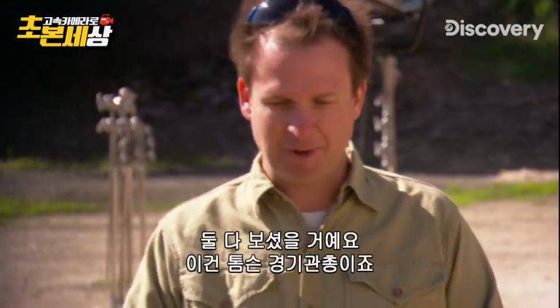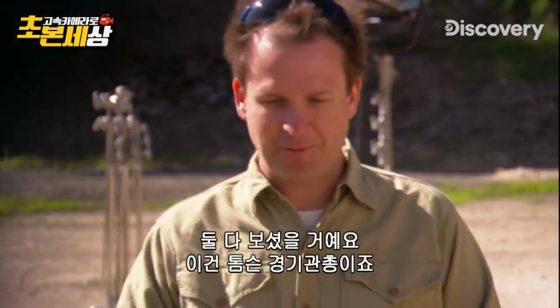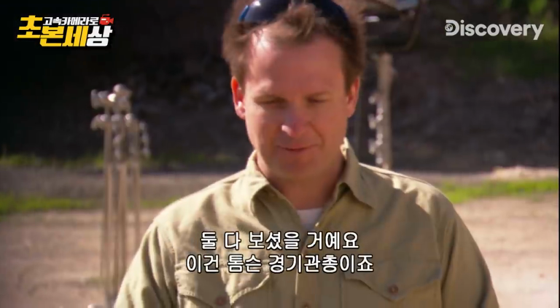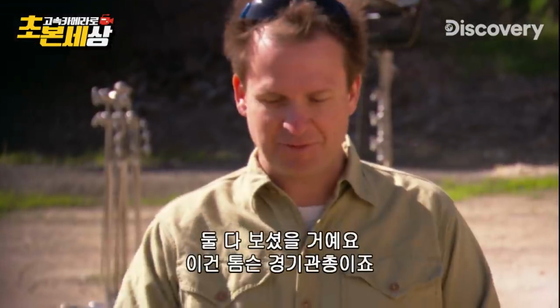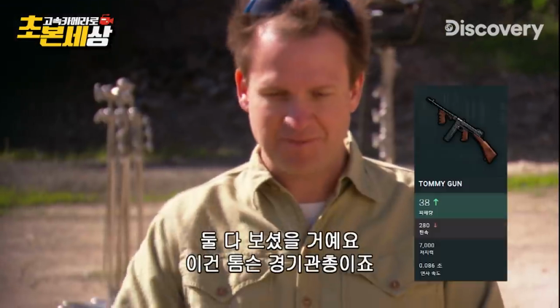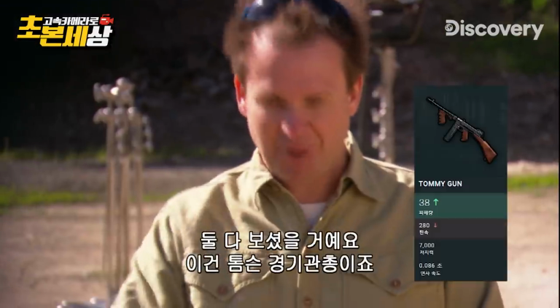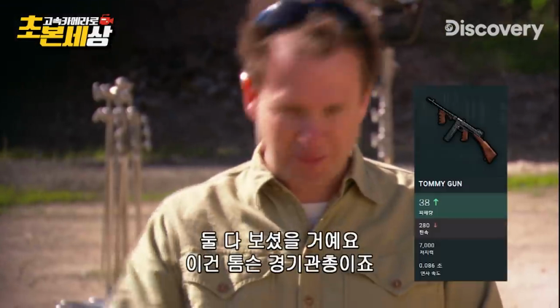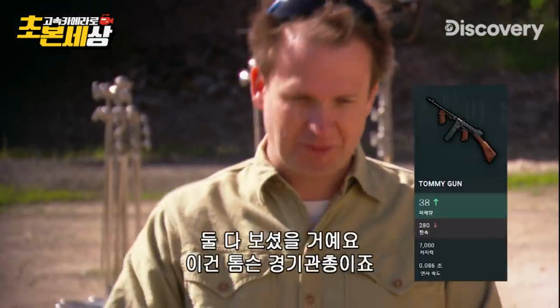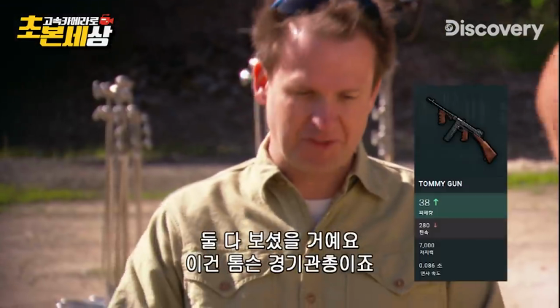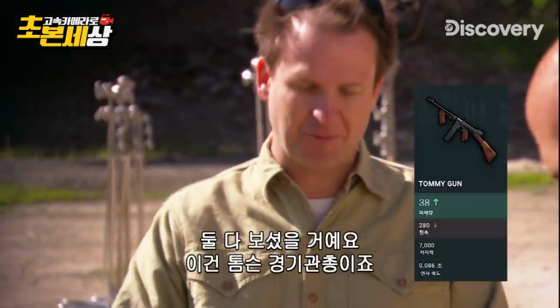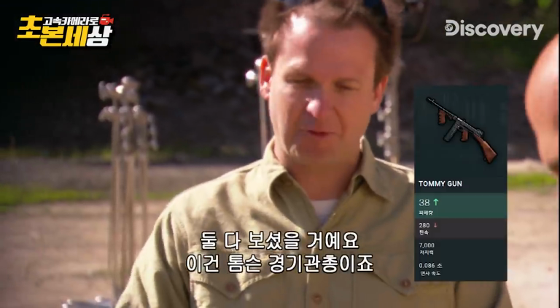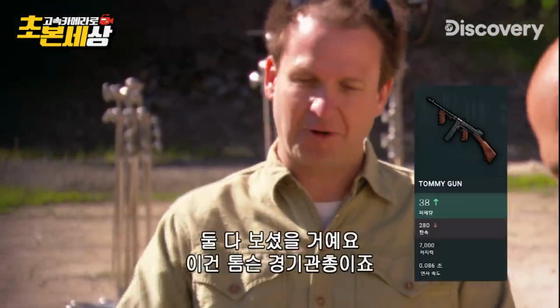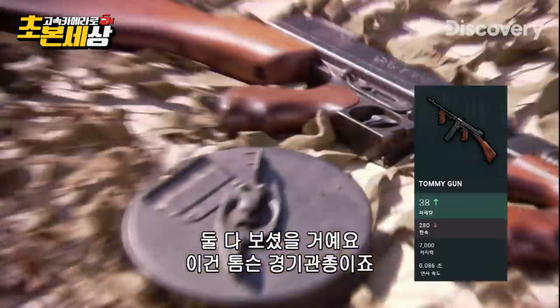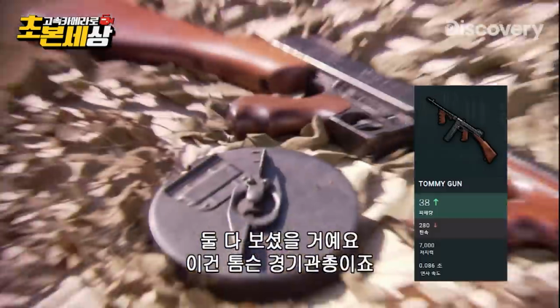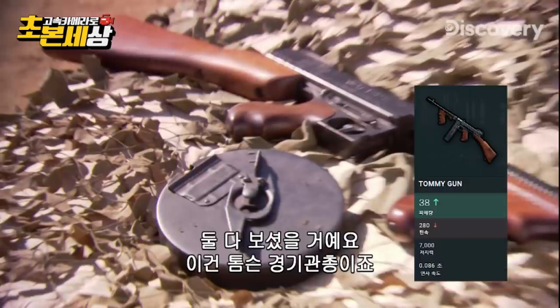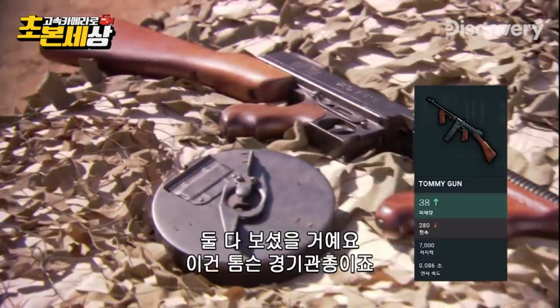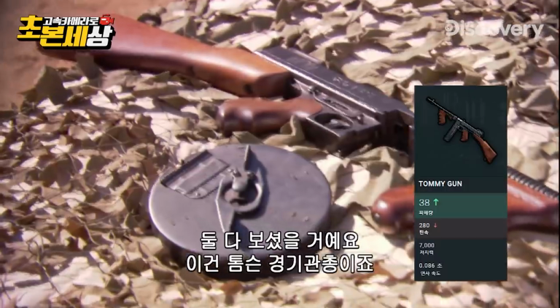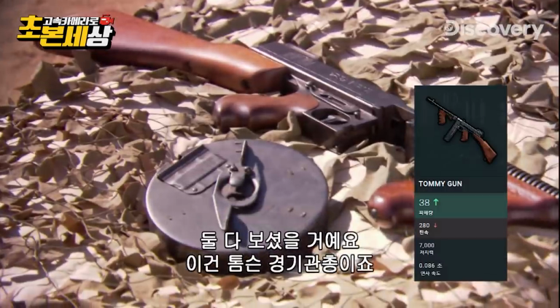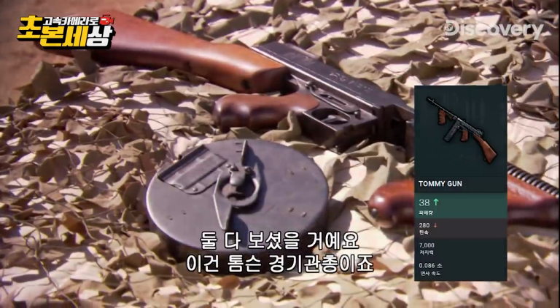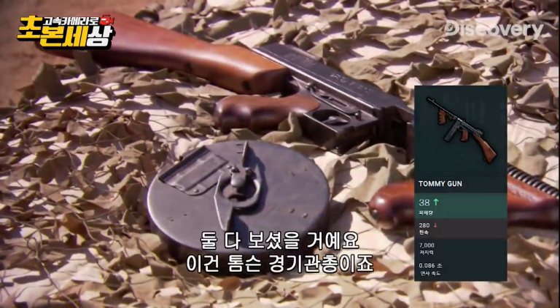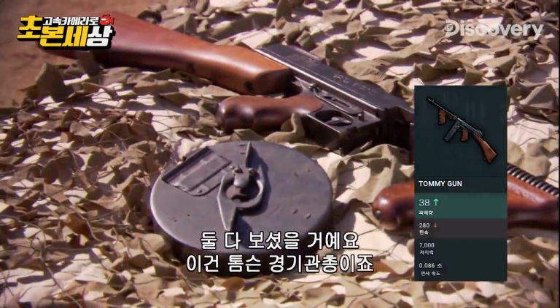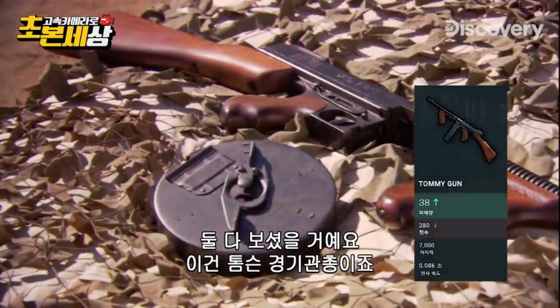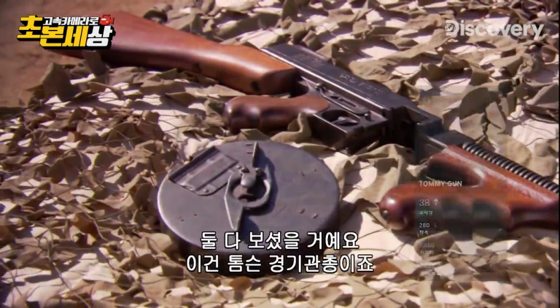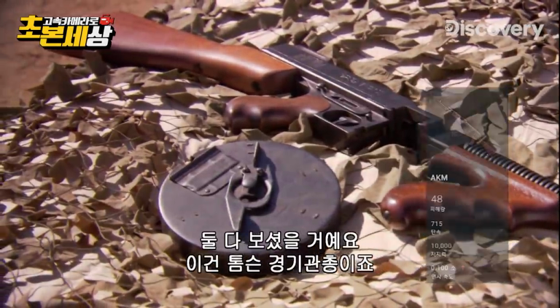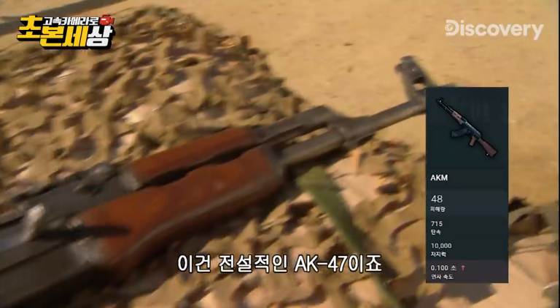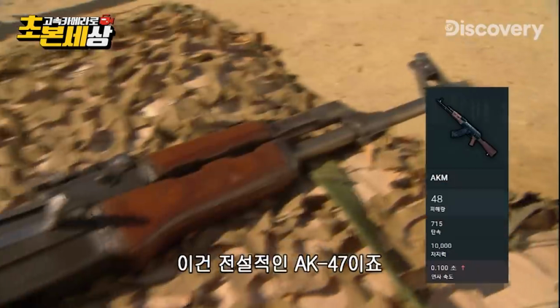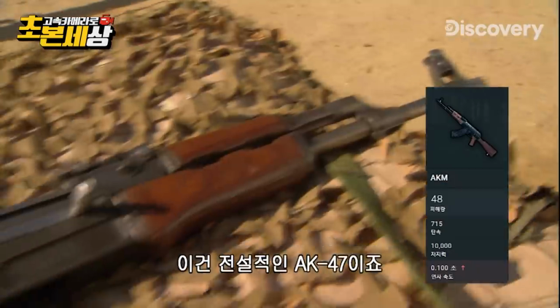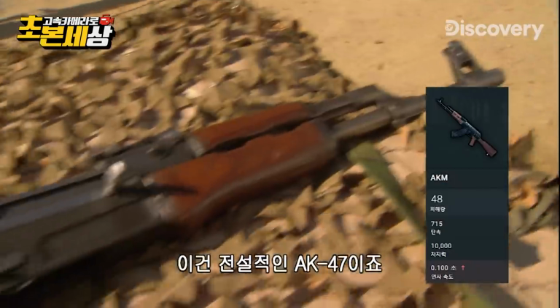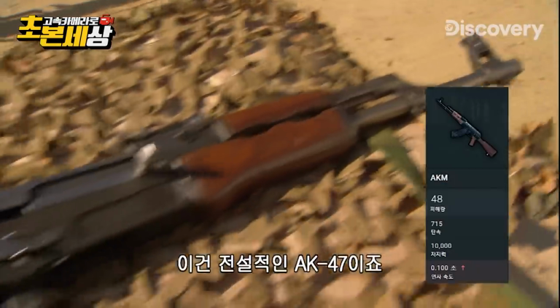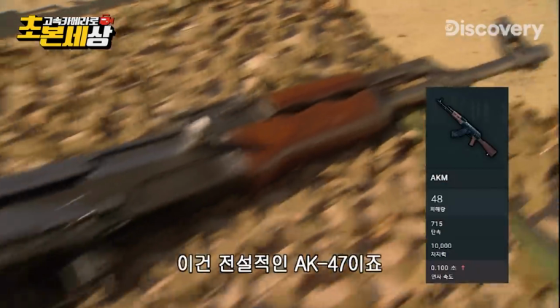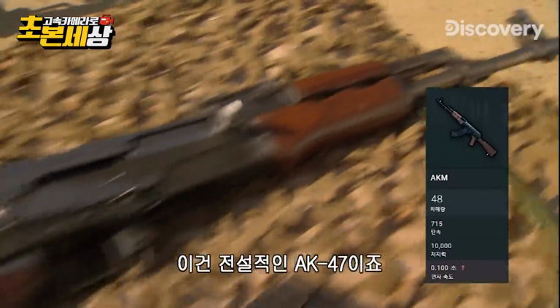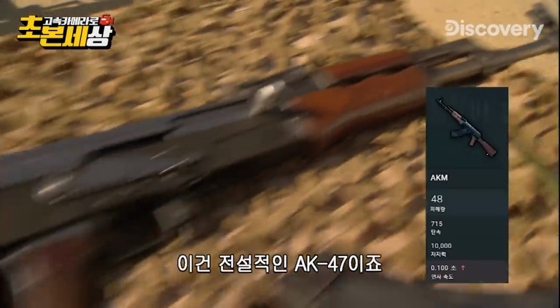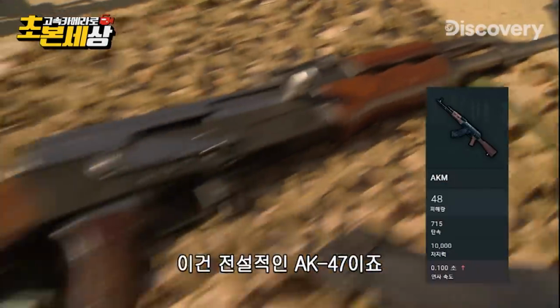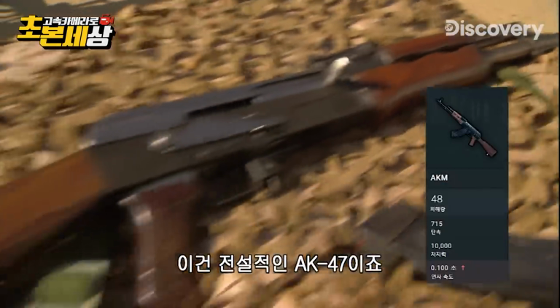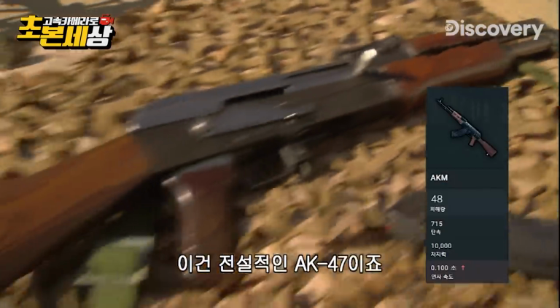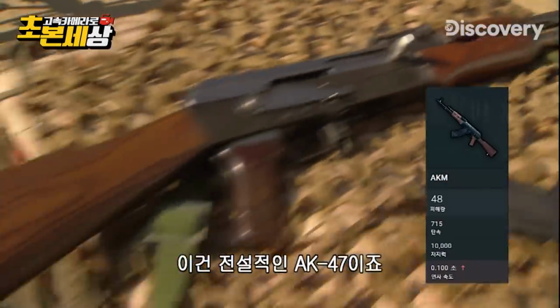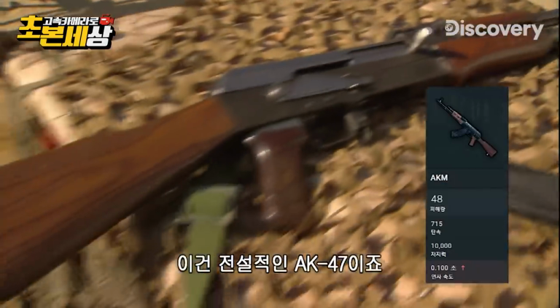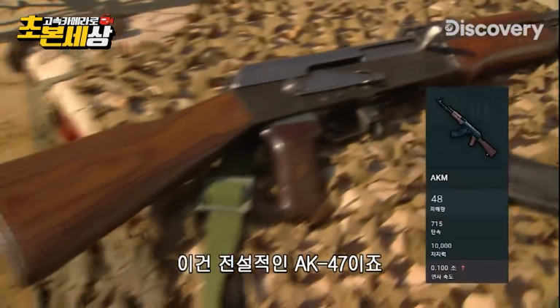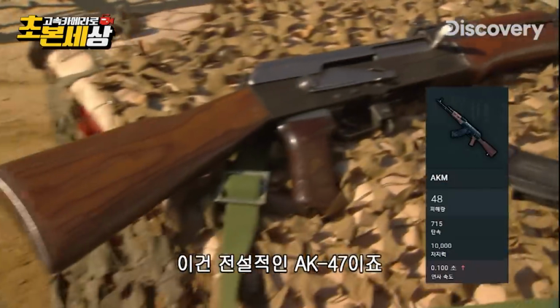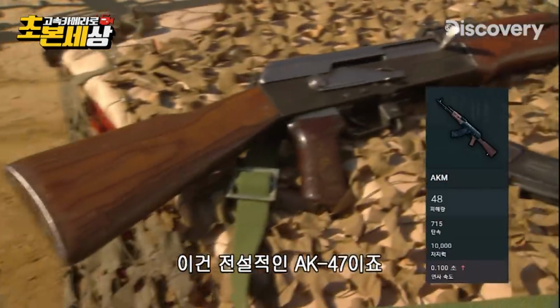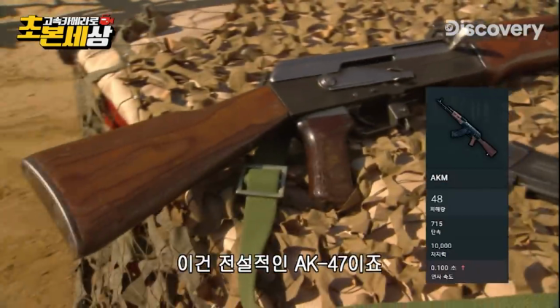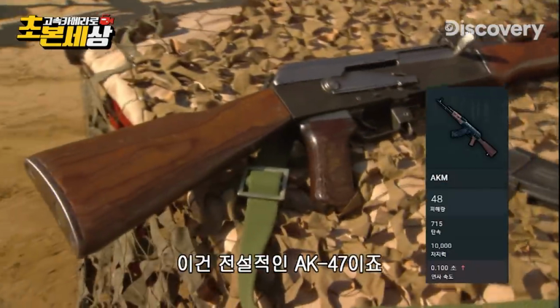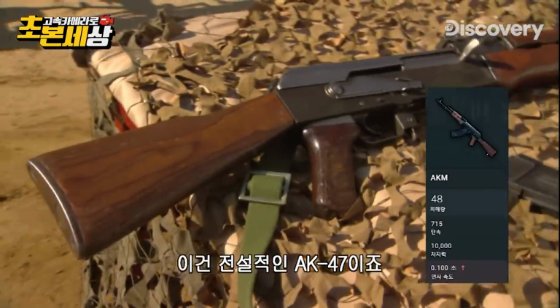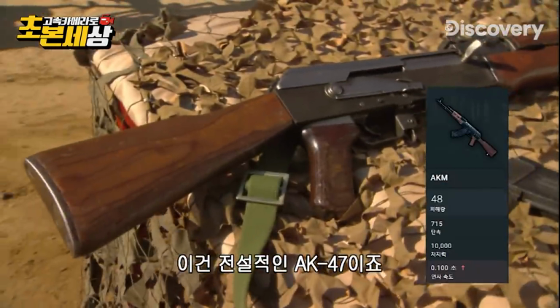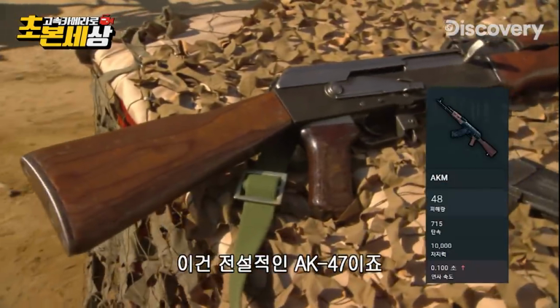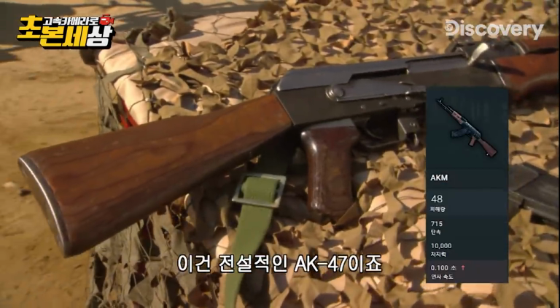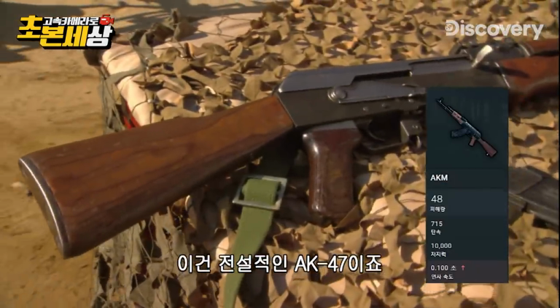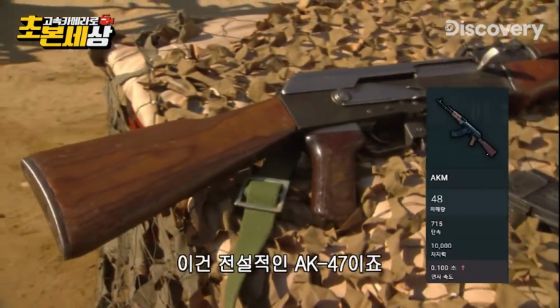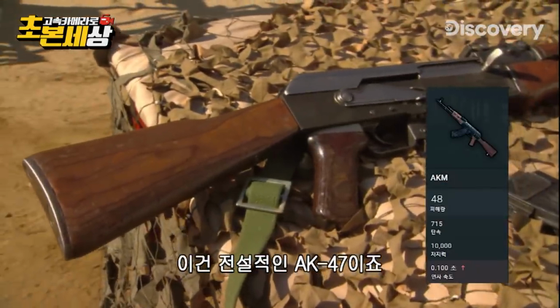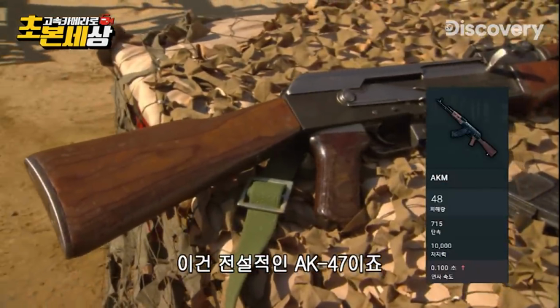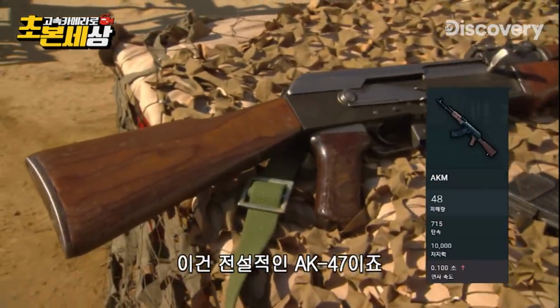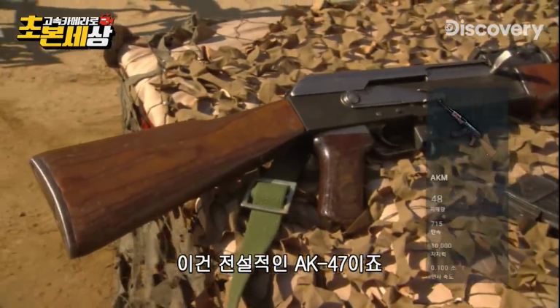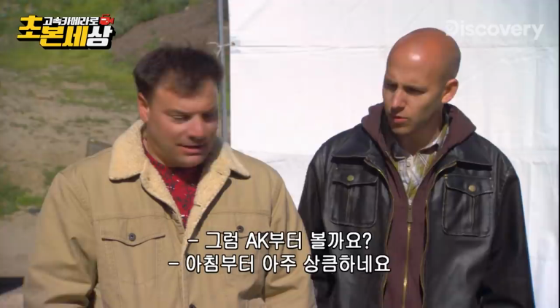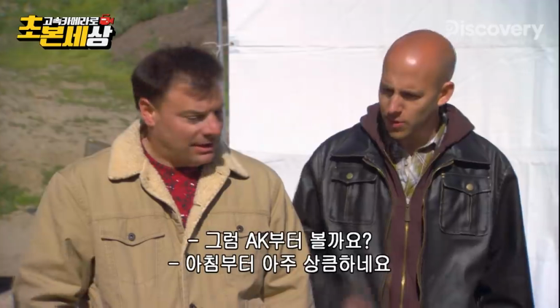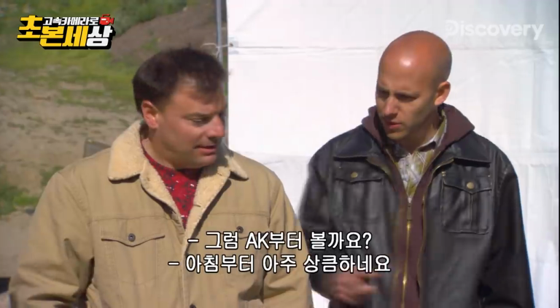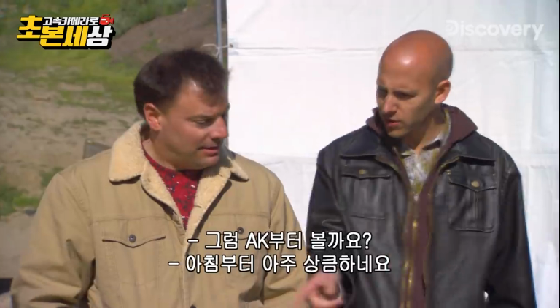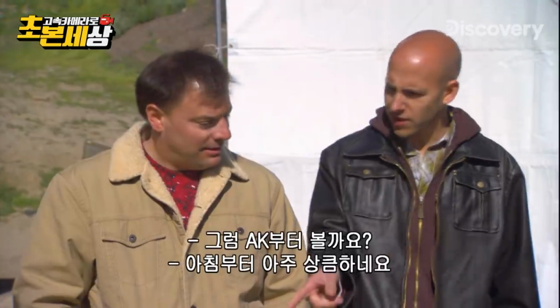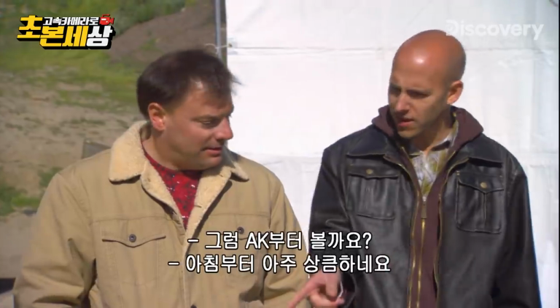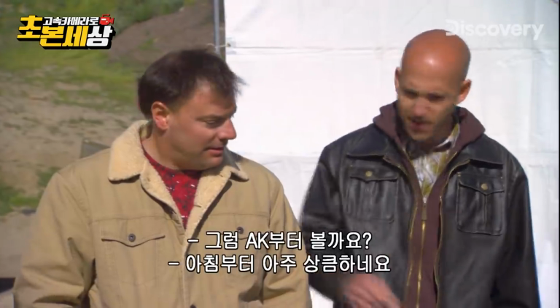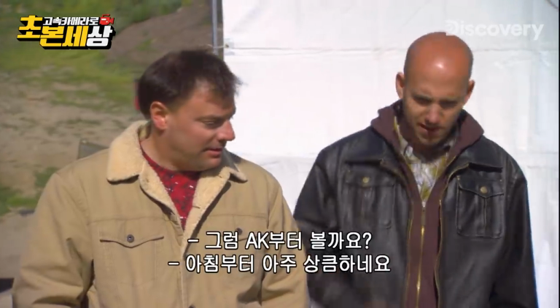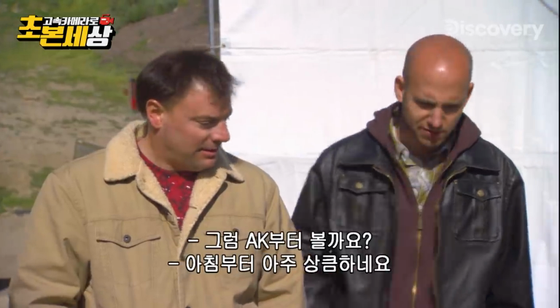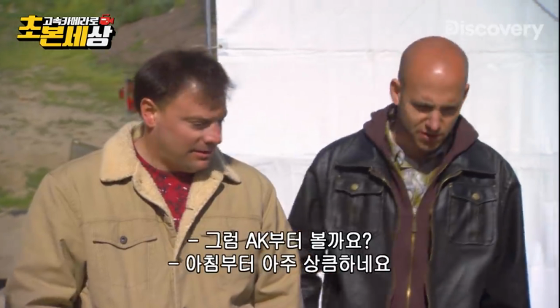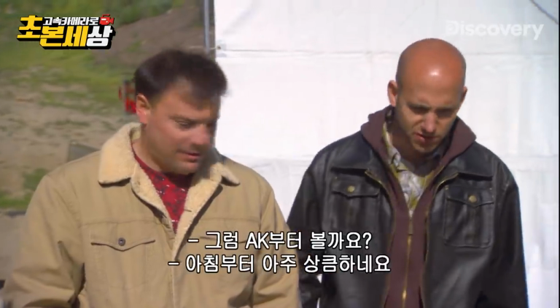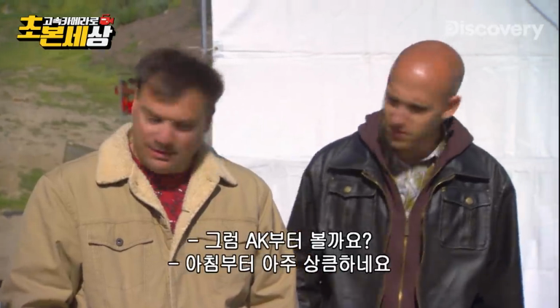You probably have seen both of these before. Thompson submachine gun in here, the legendary and infamous AK-47. Why don't we look at the AK first?